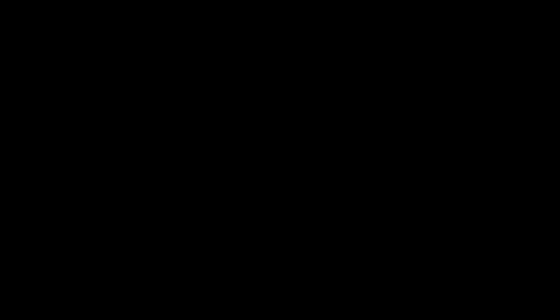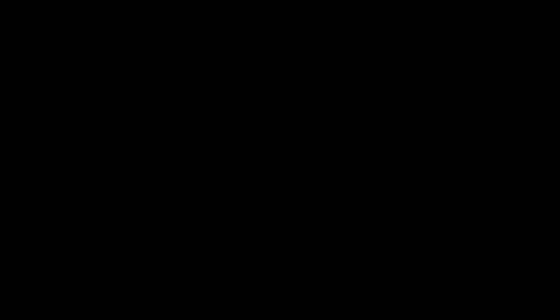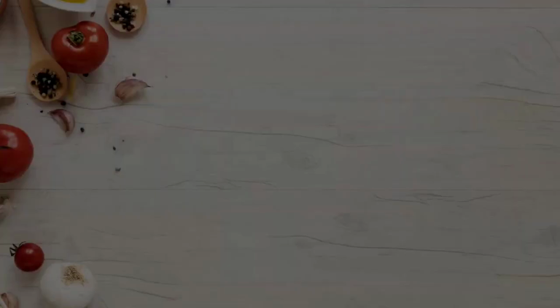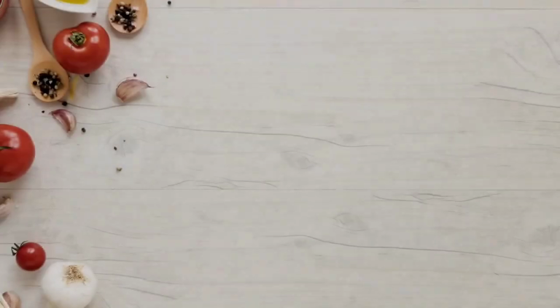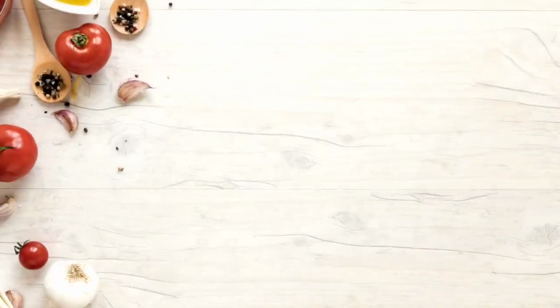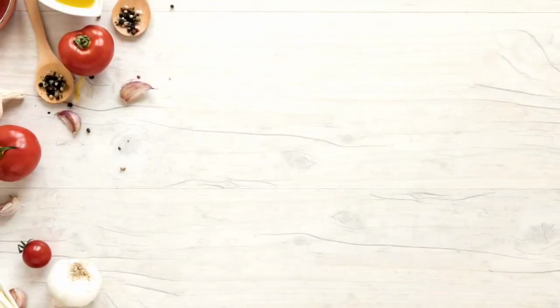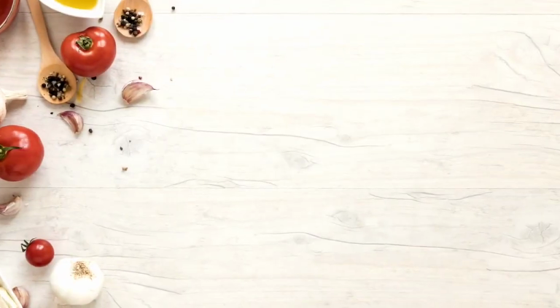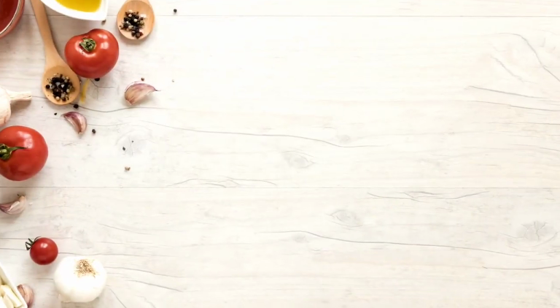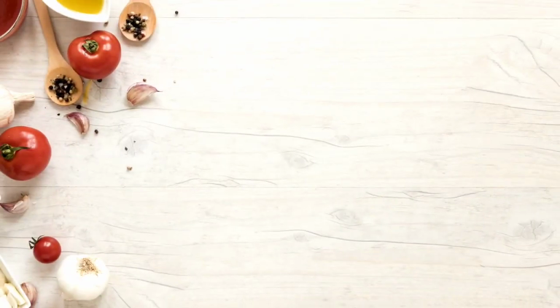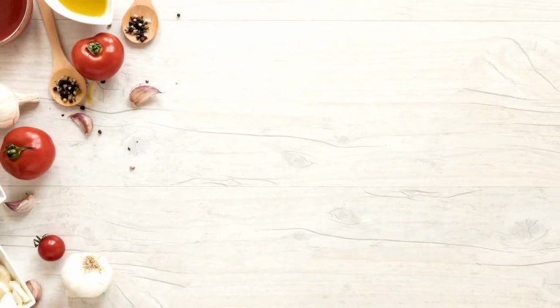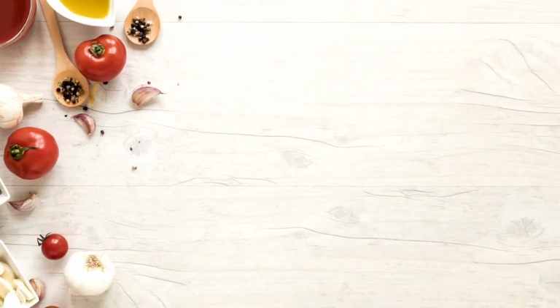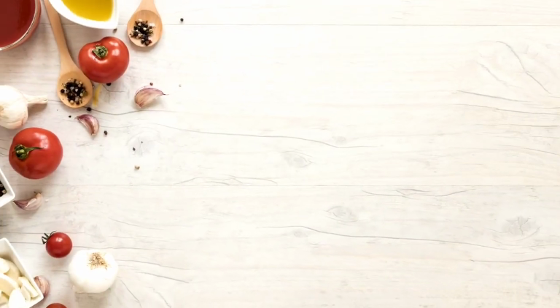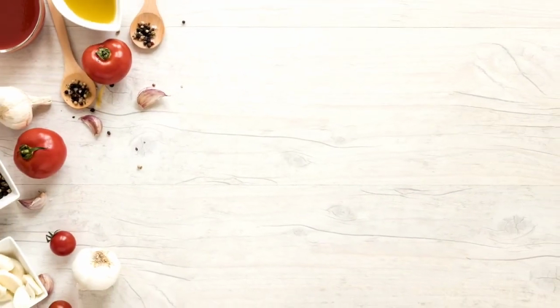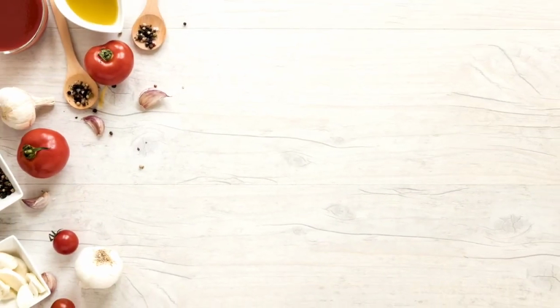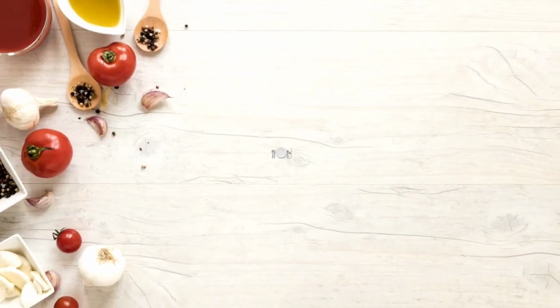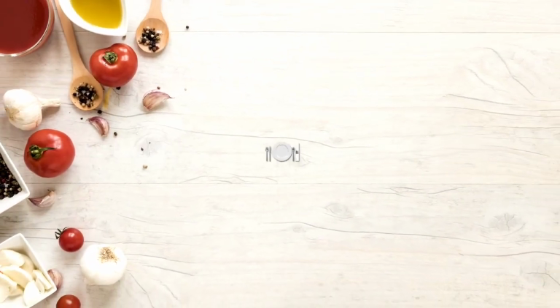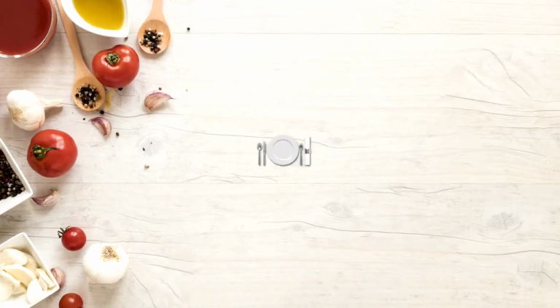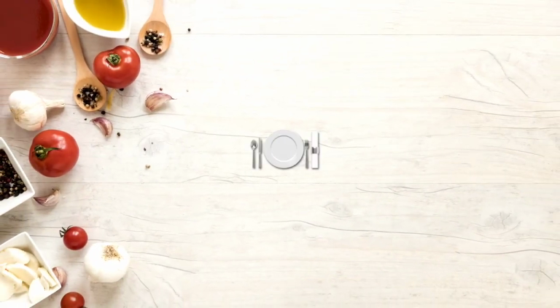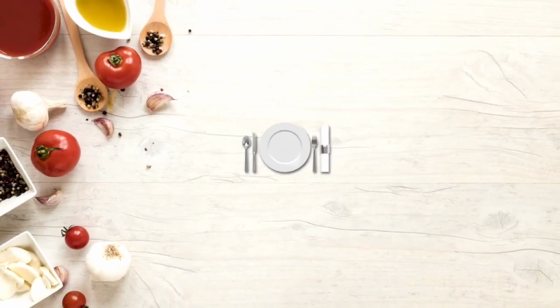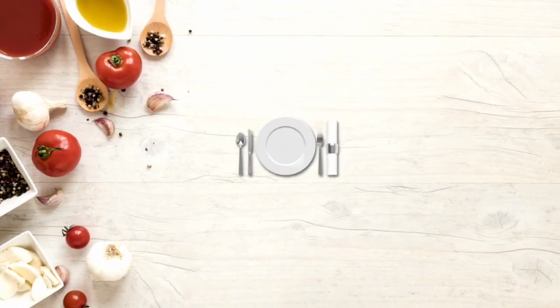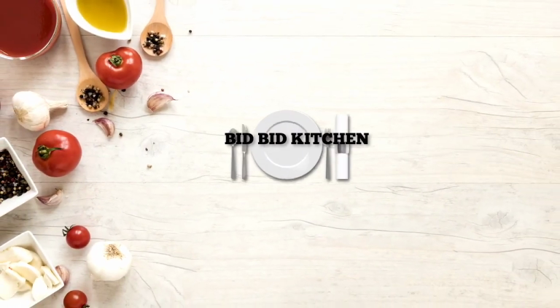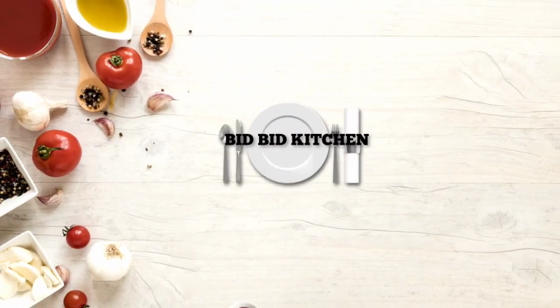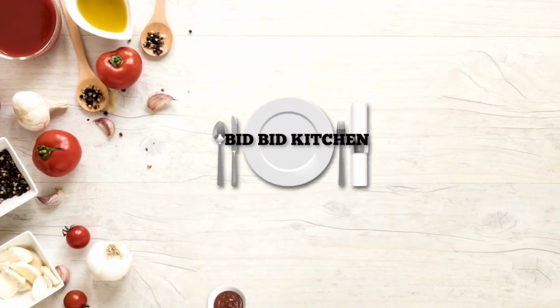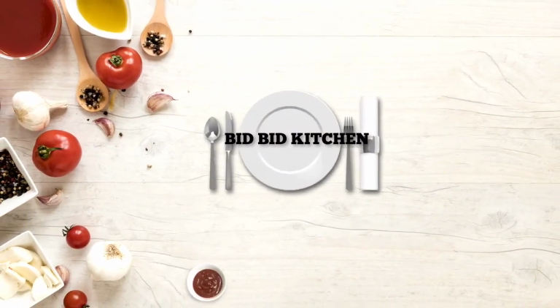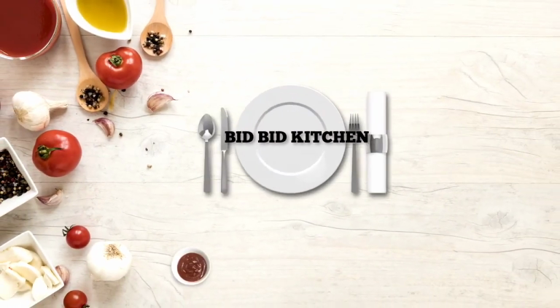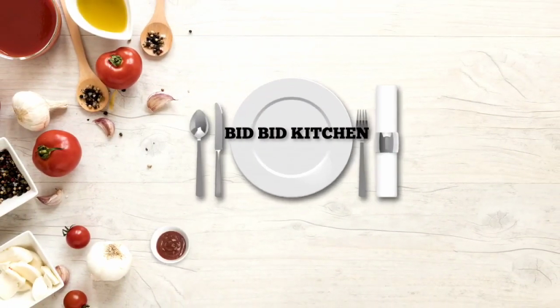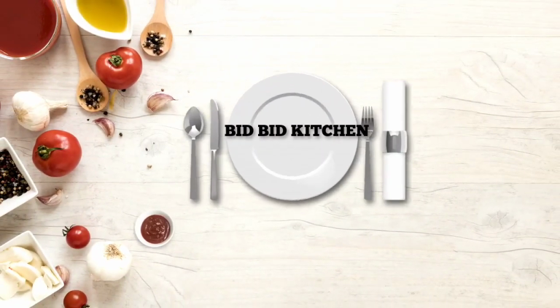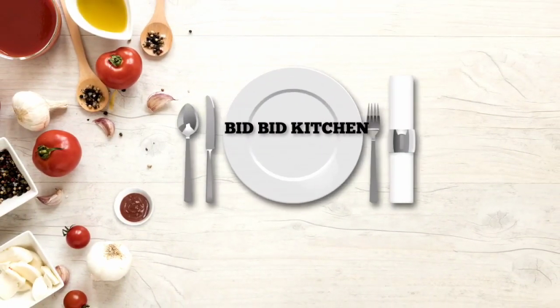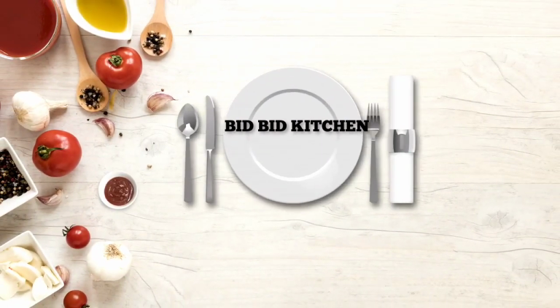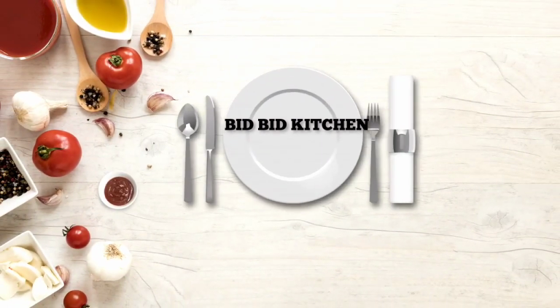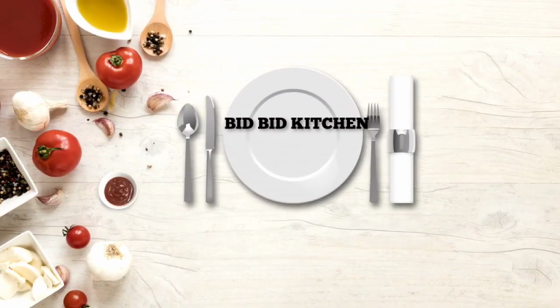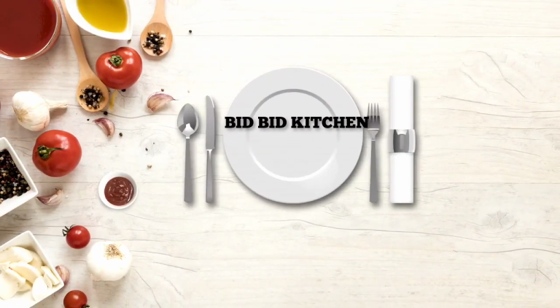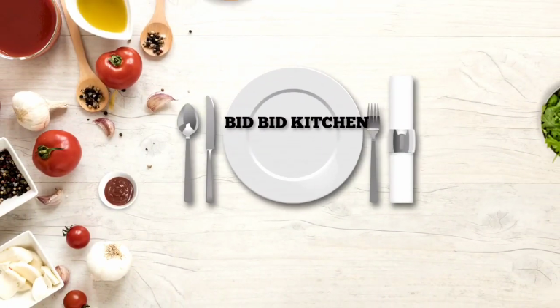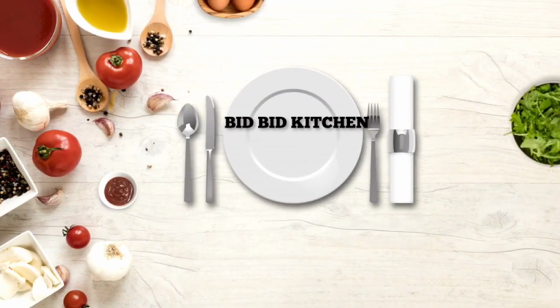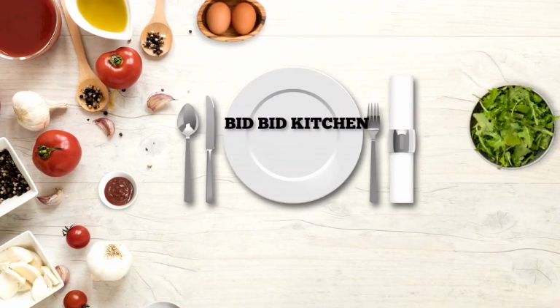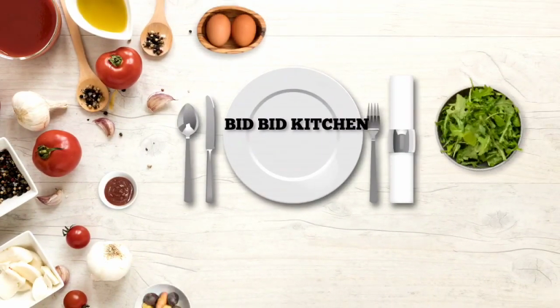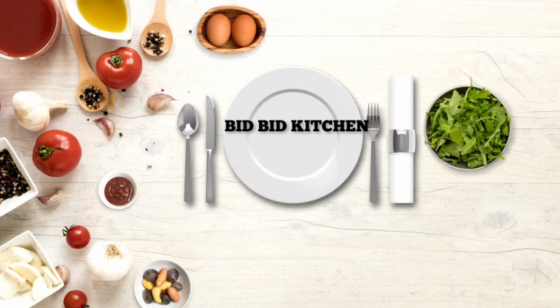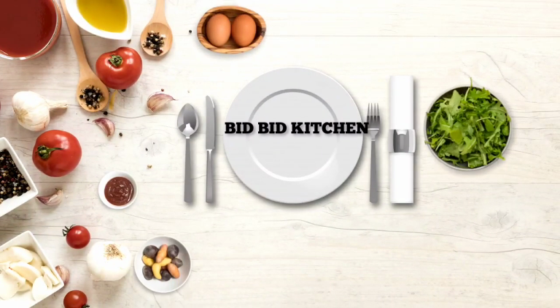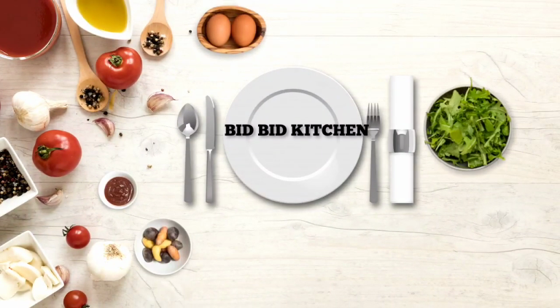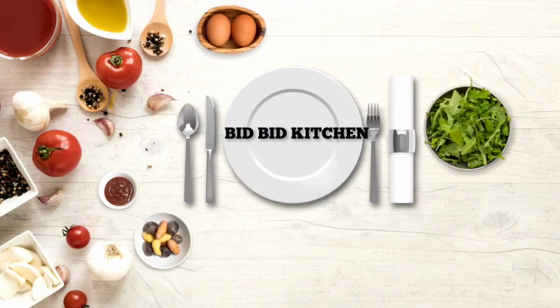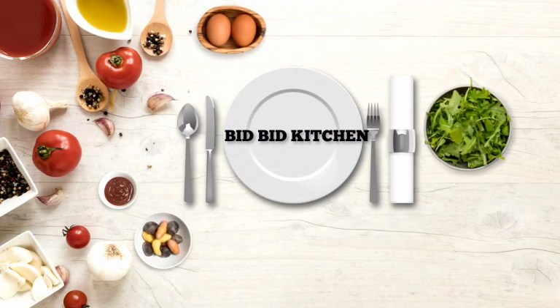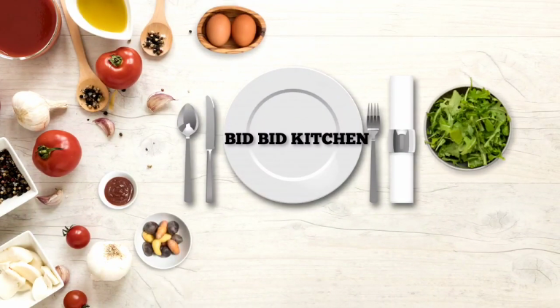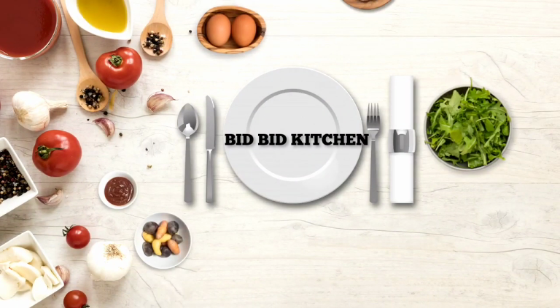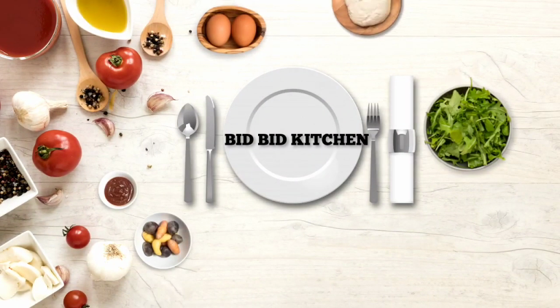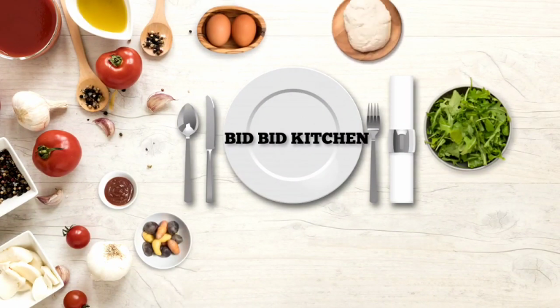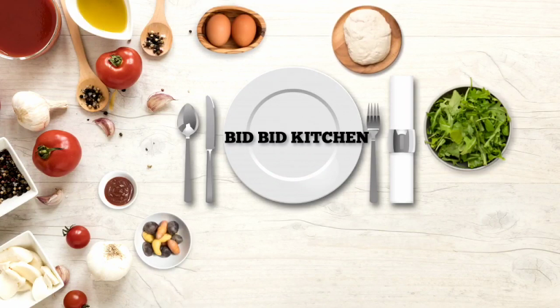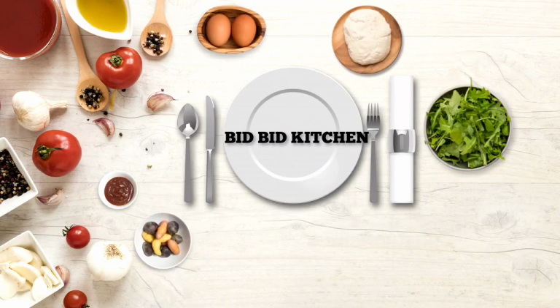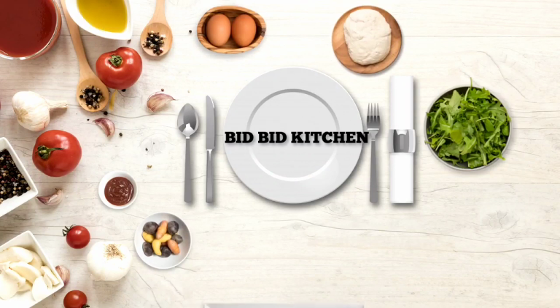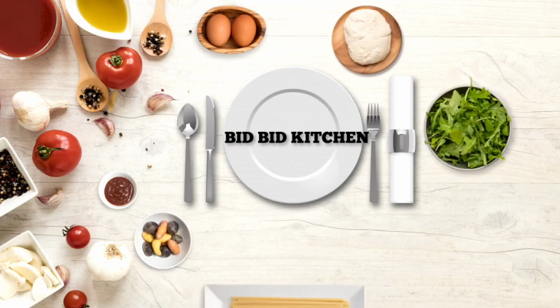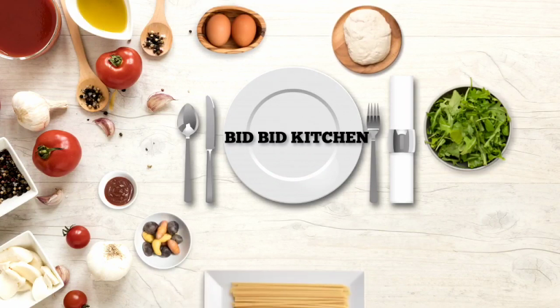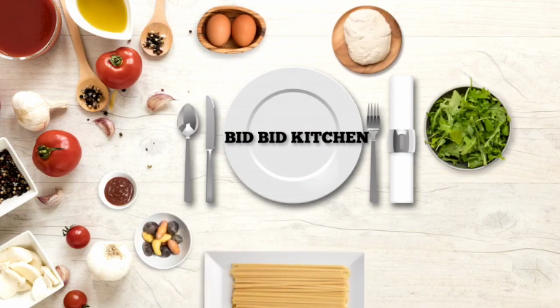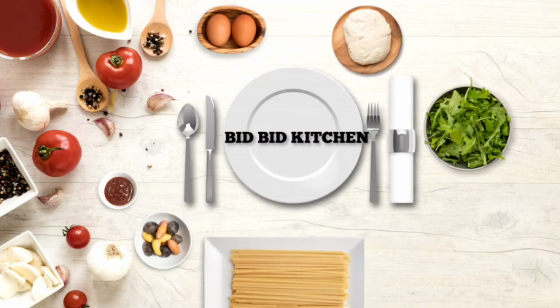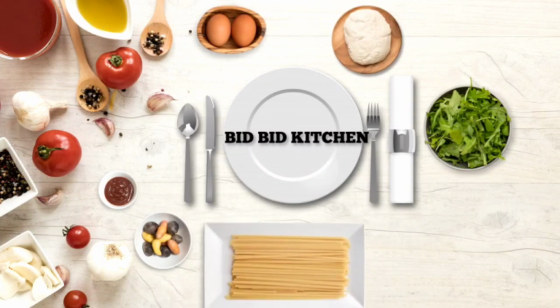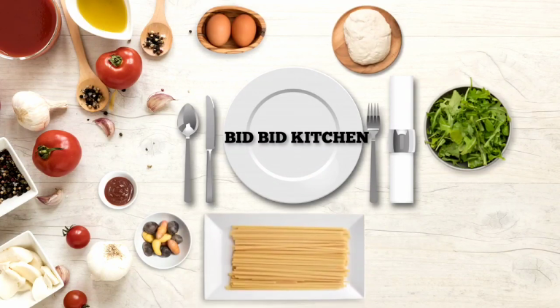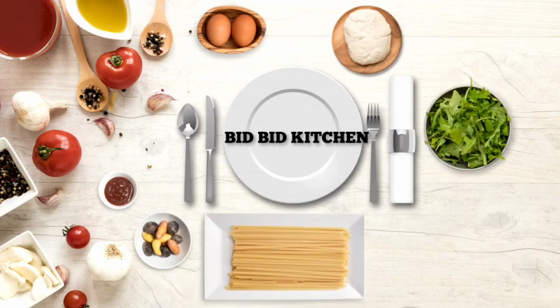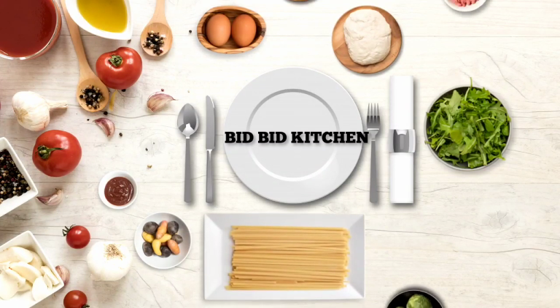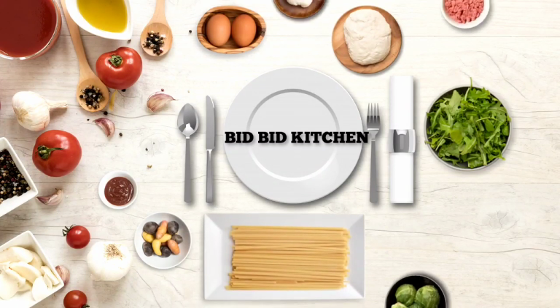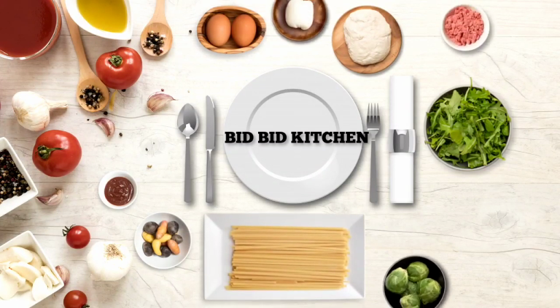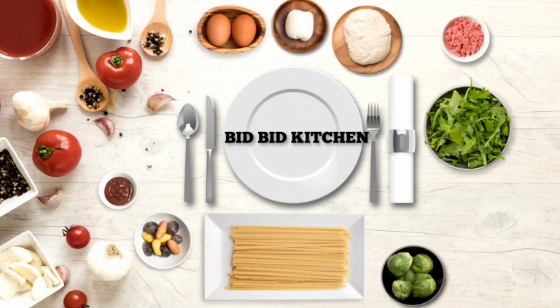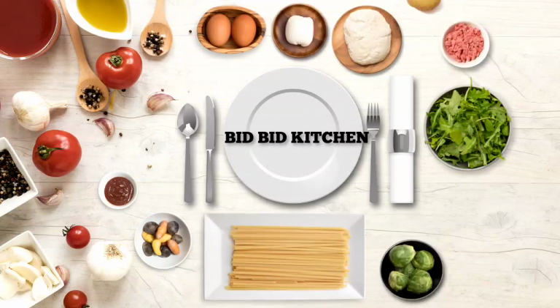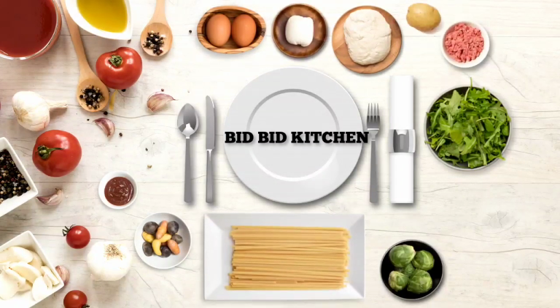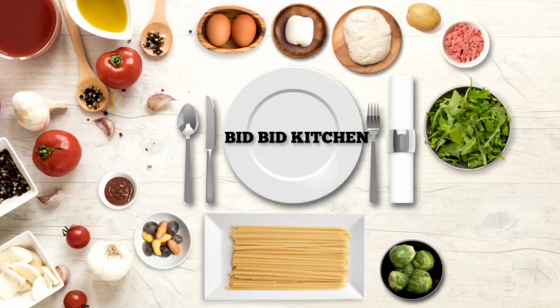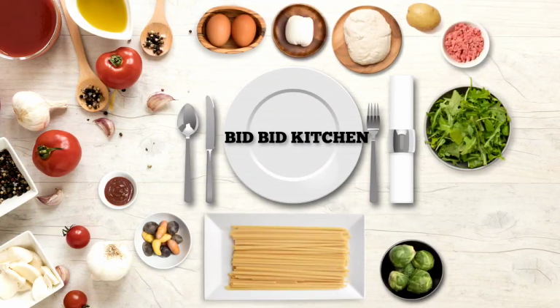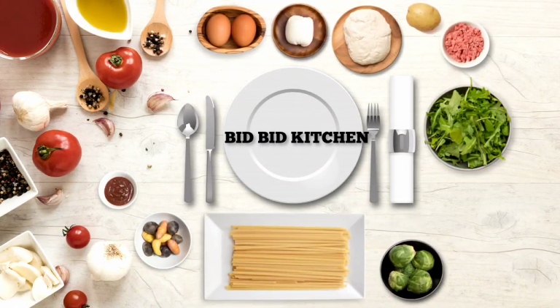Hello guys! Assalamualaikum! Namaskaram! Welcome back again! Welcome everyone! Welcome to another recipe!